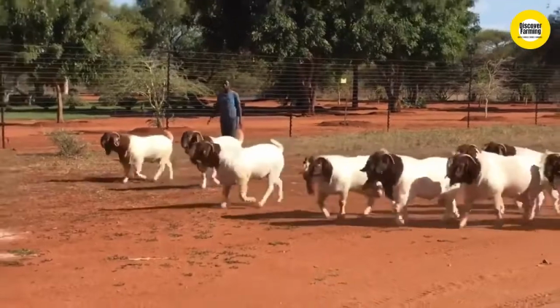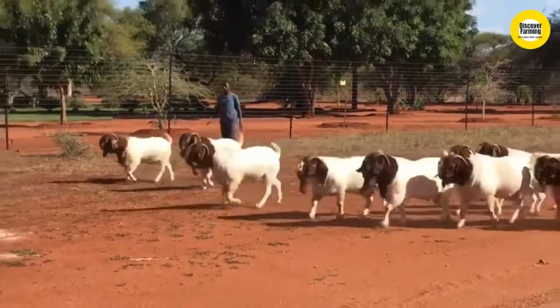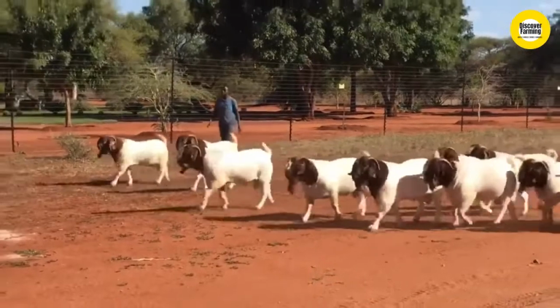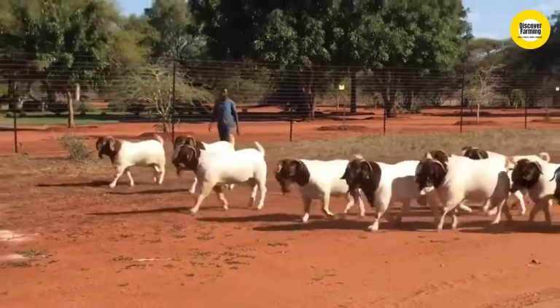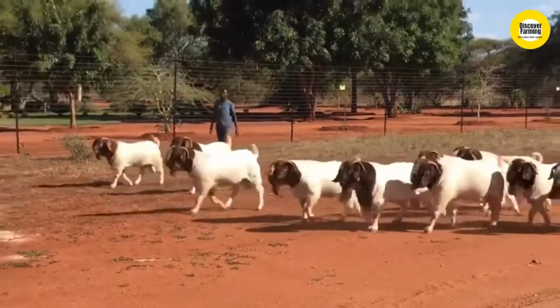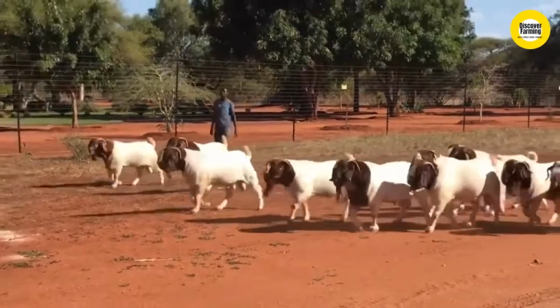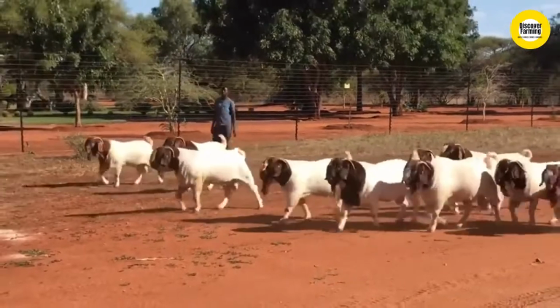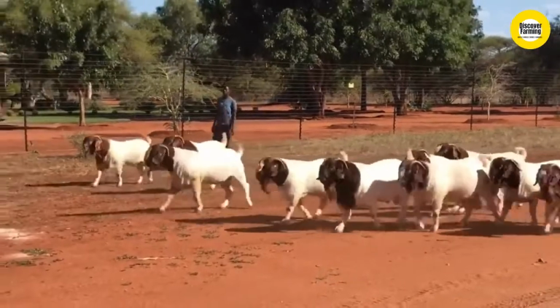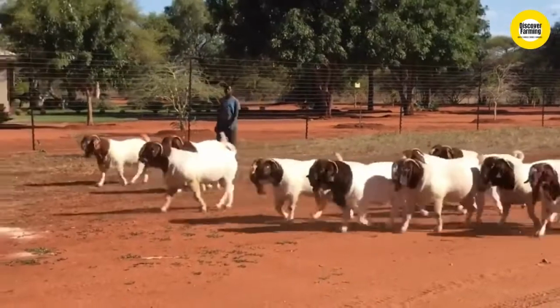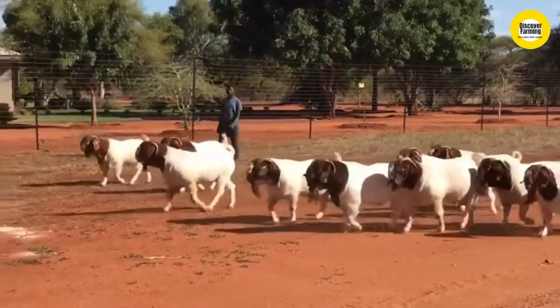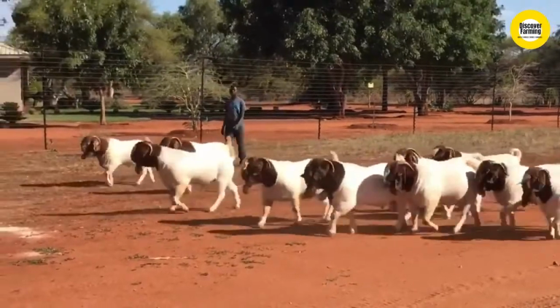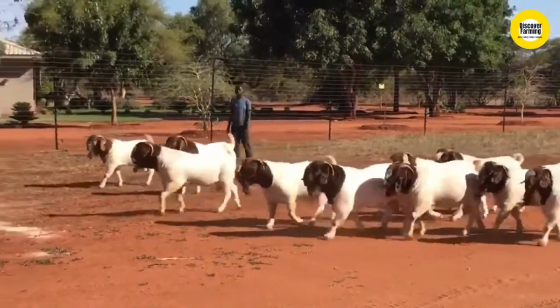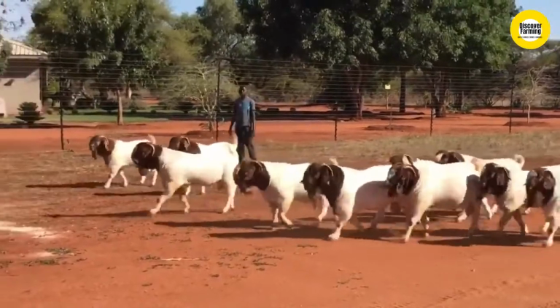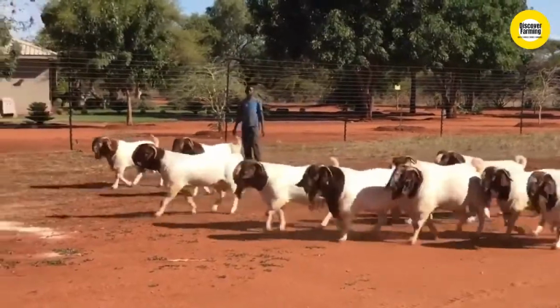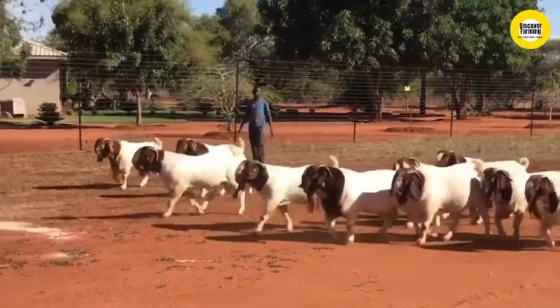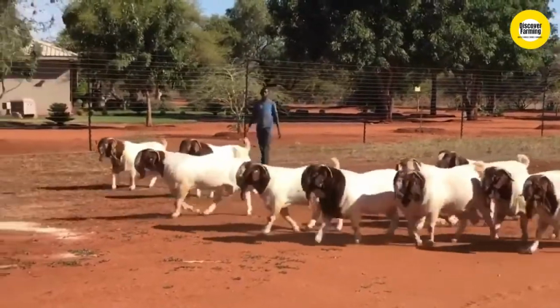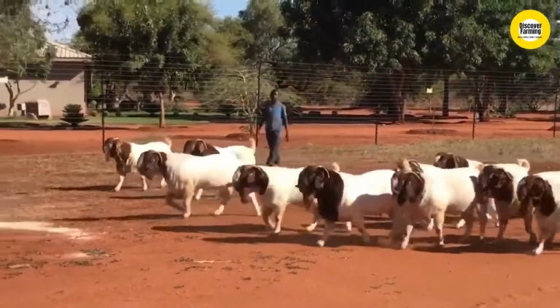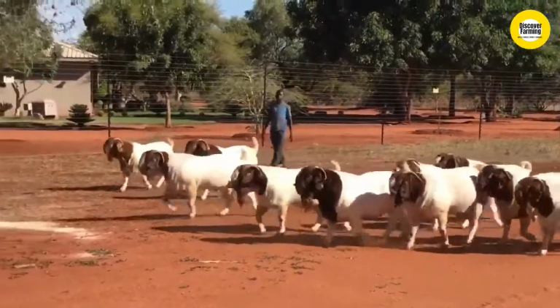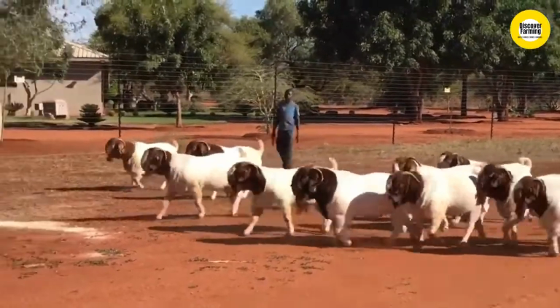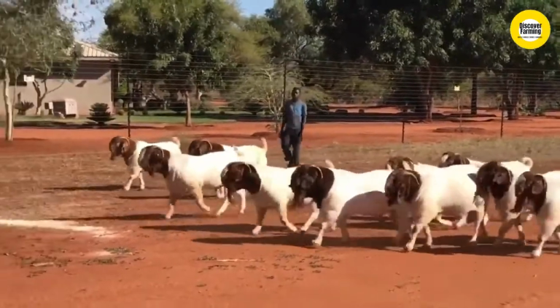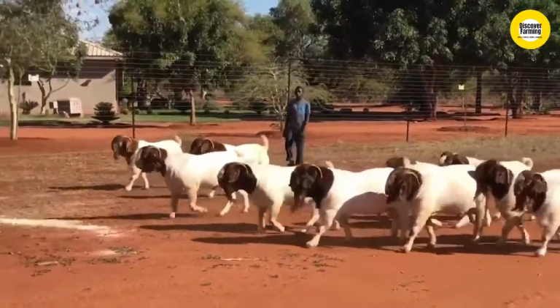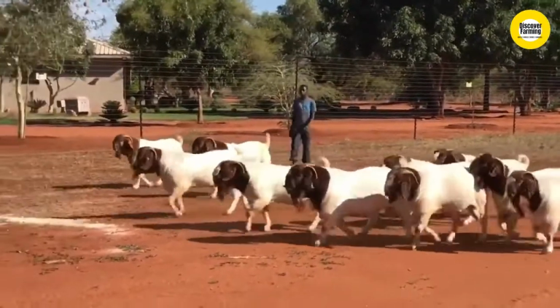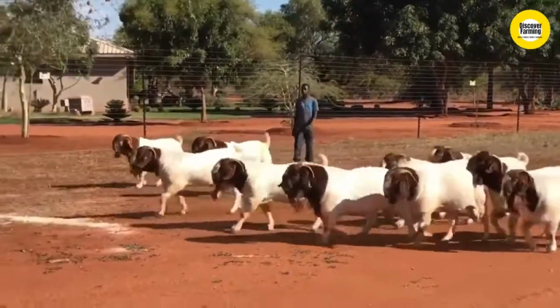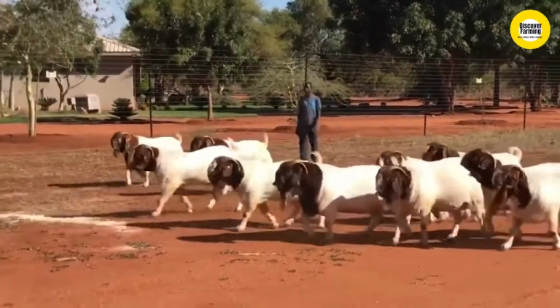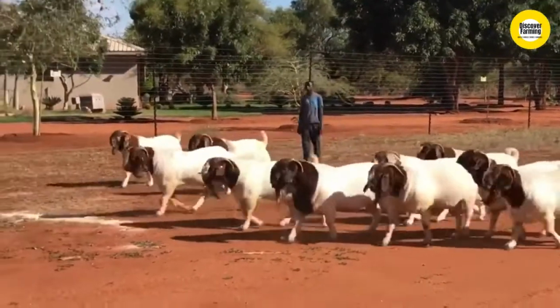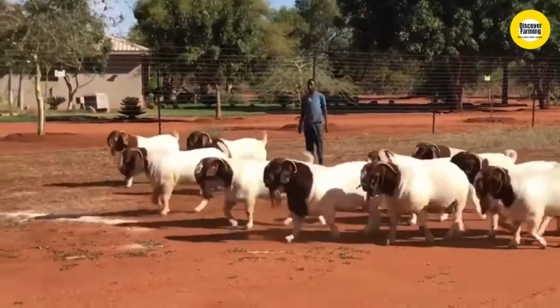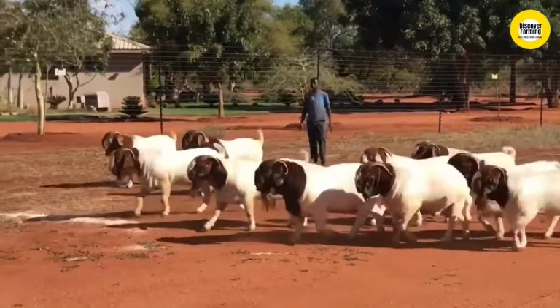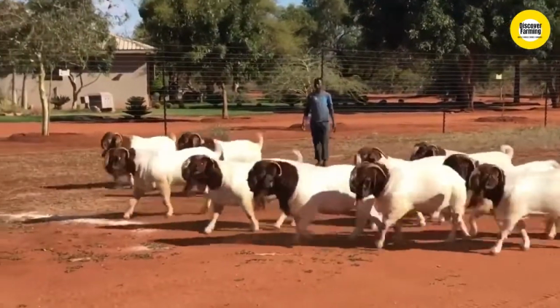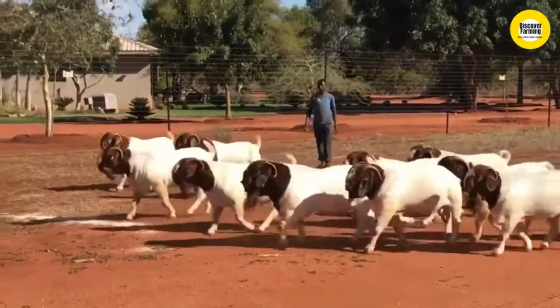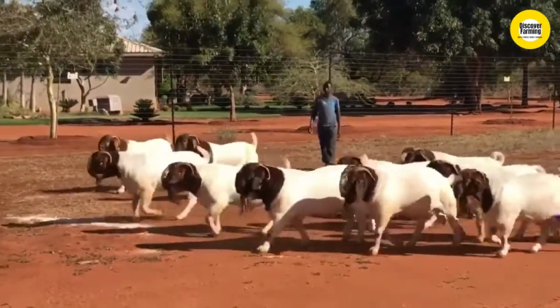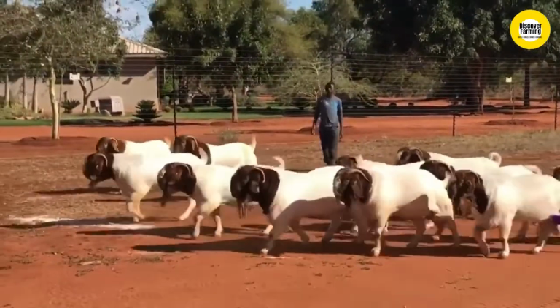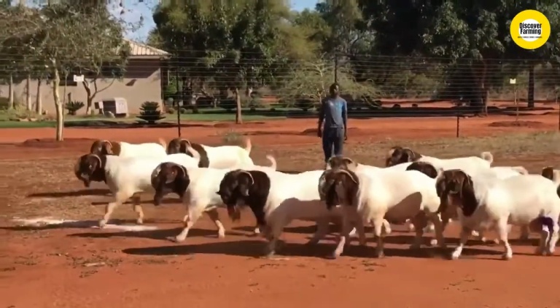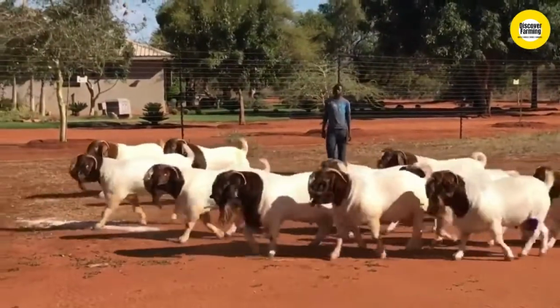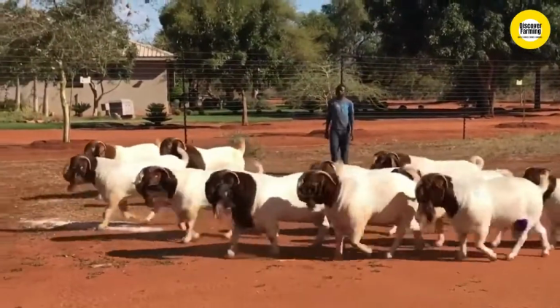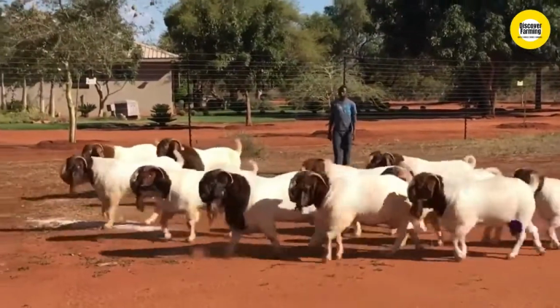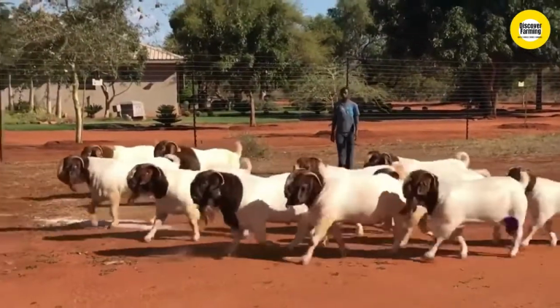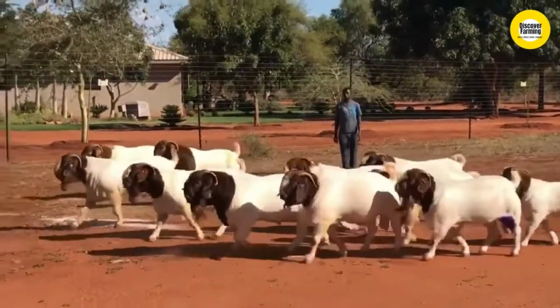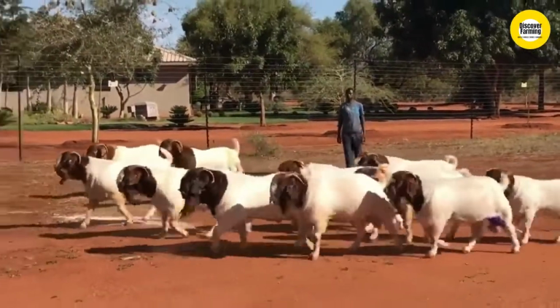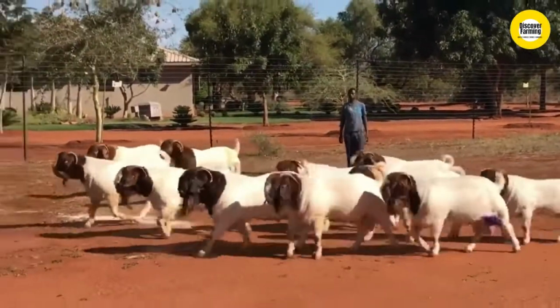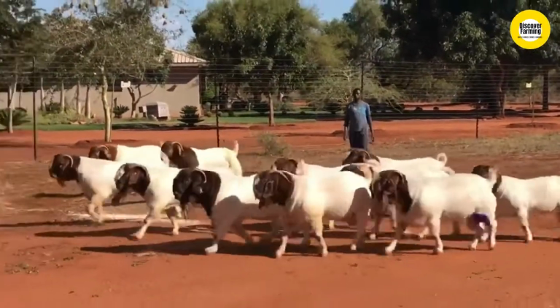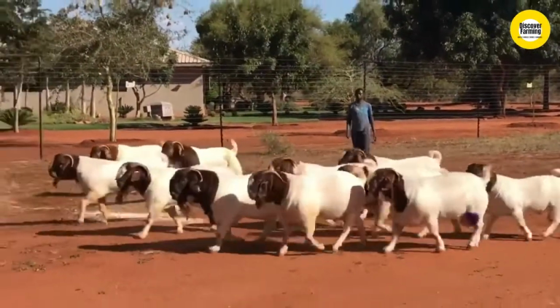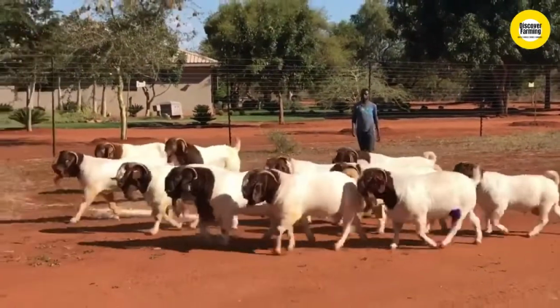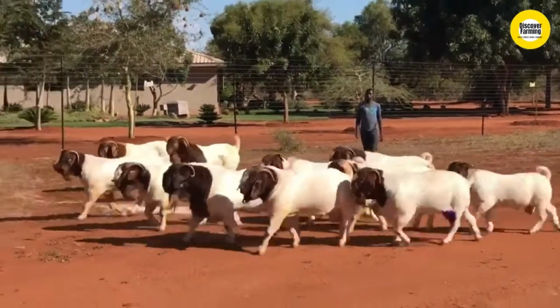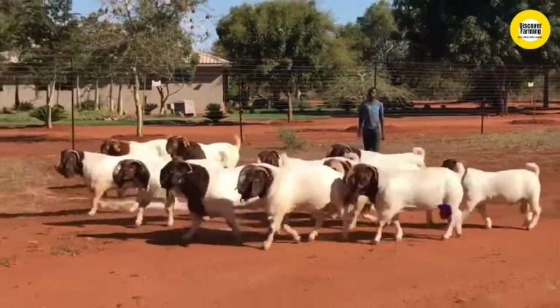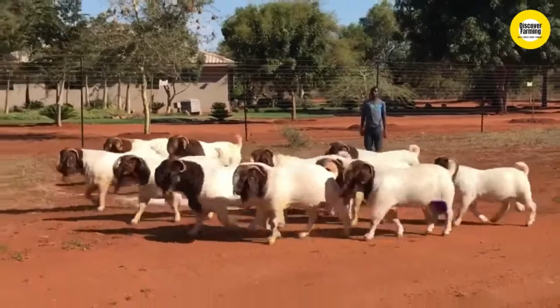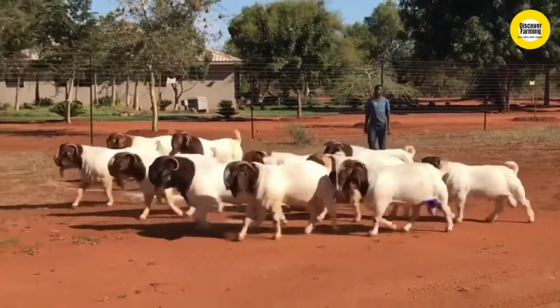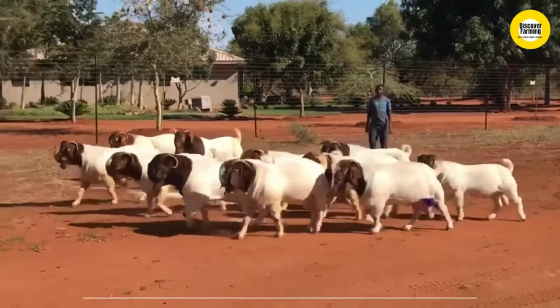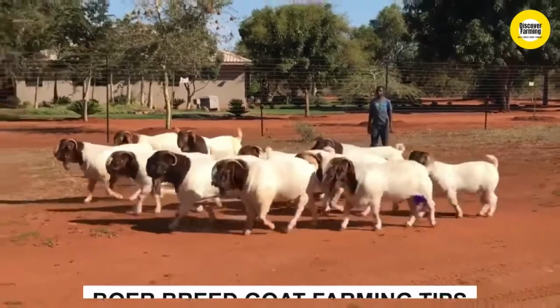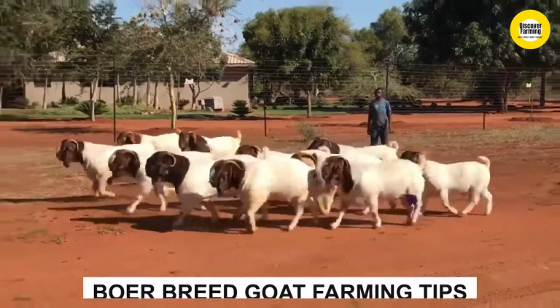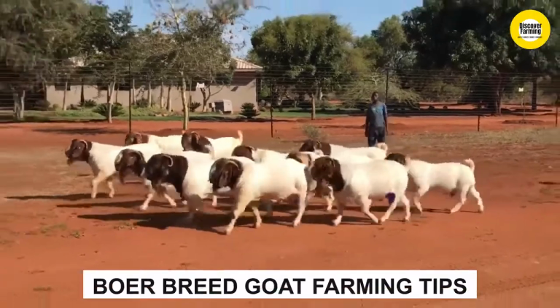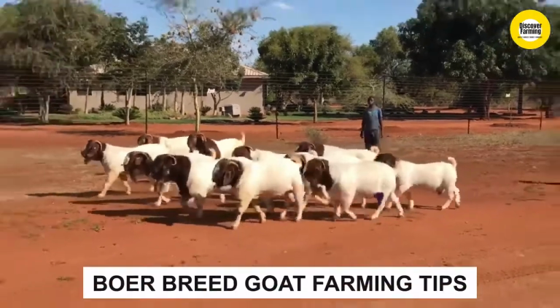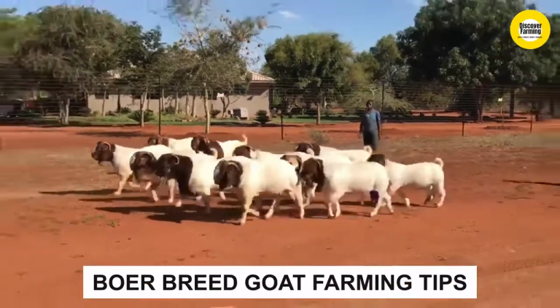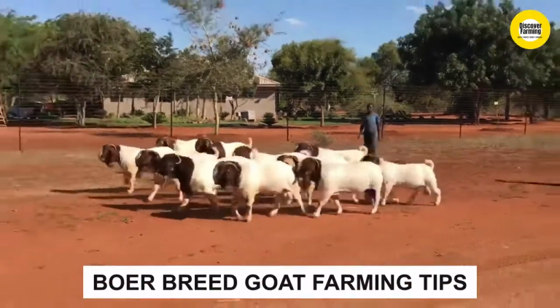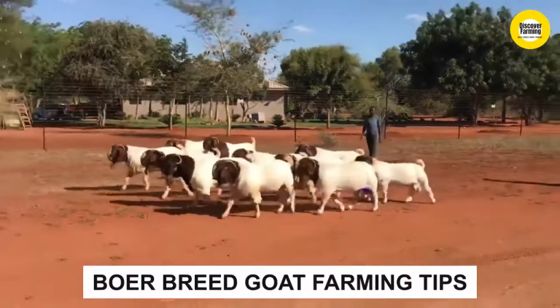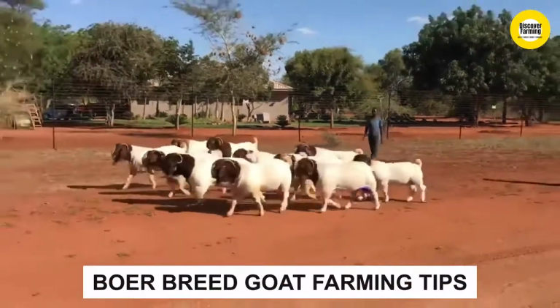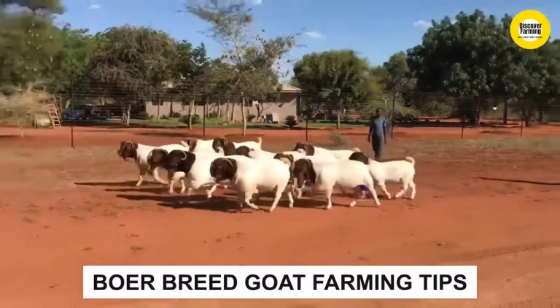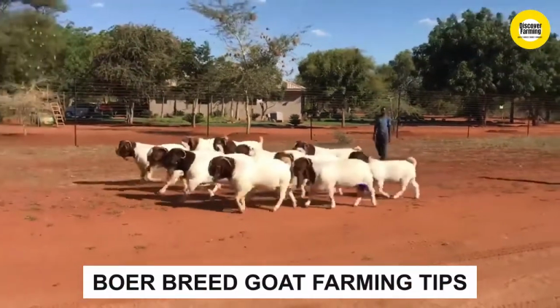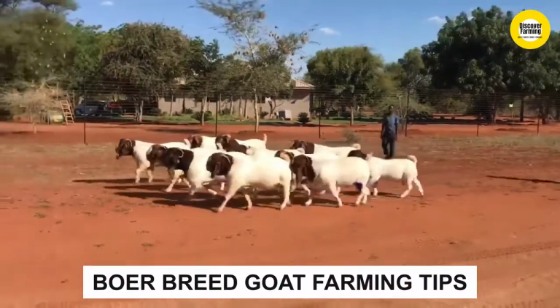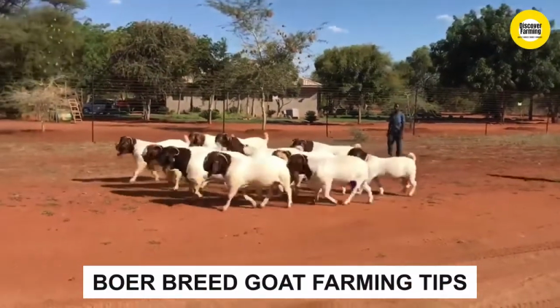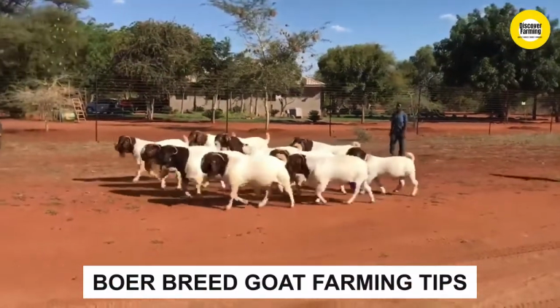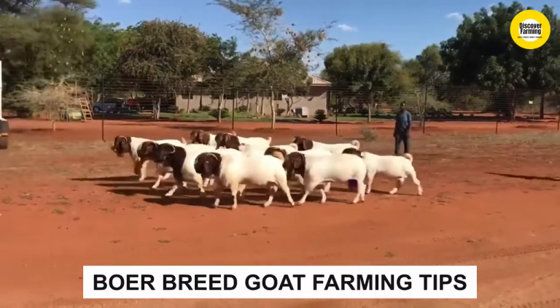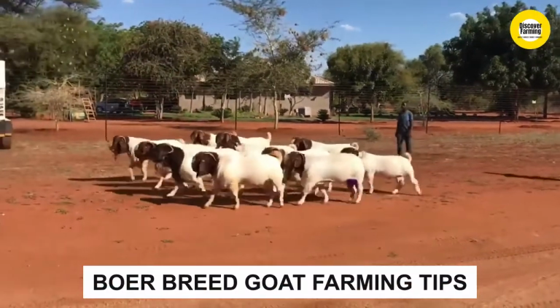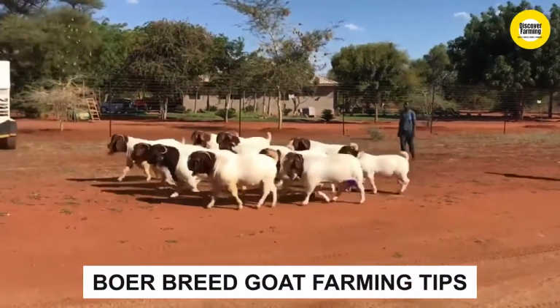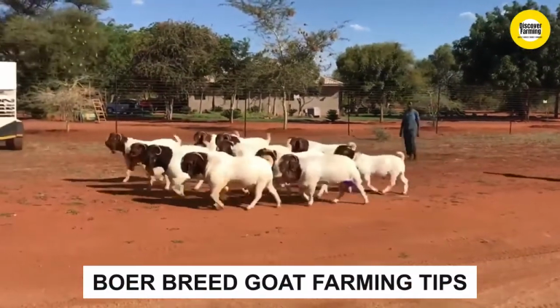Hello everyone. Welcome to Discovery Farming Goat Breeding YouTube channel. Today we are showing videos on Boer breed goat farming tips.